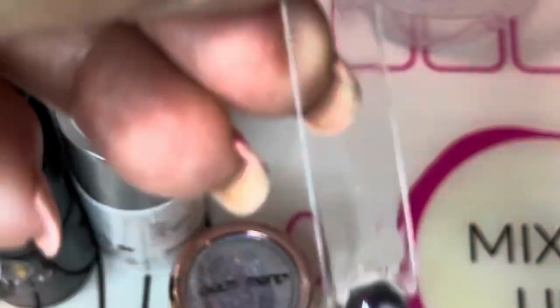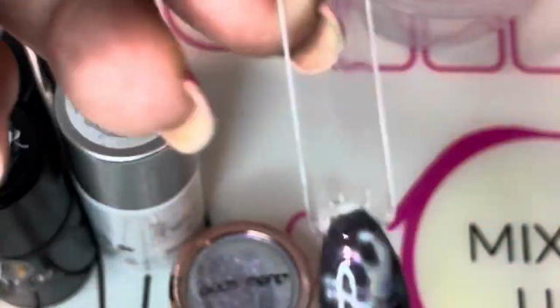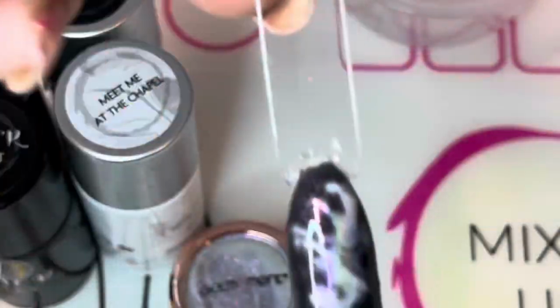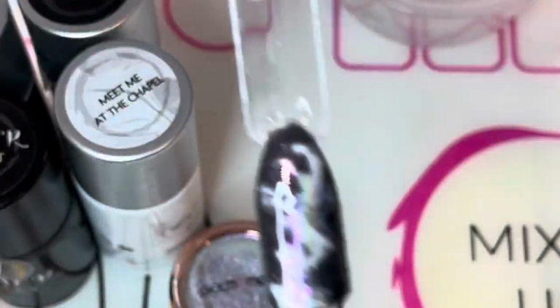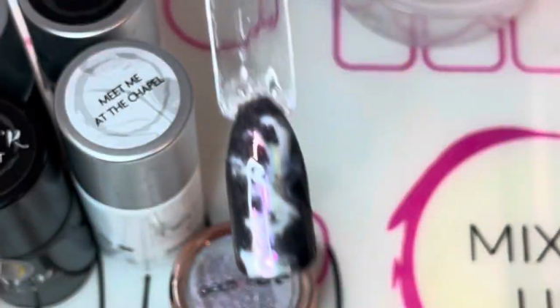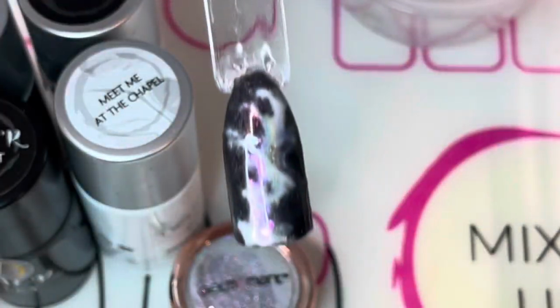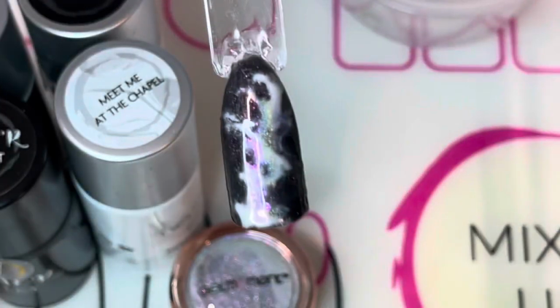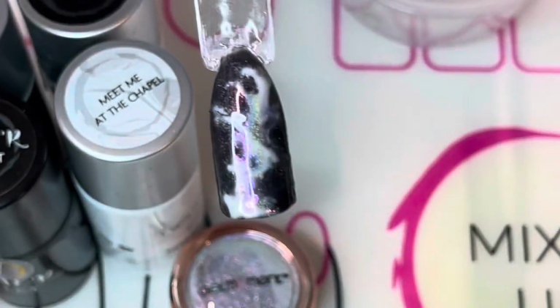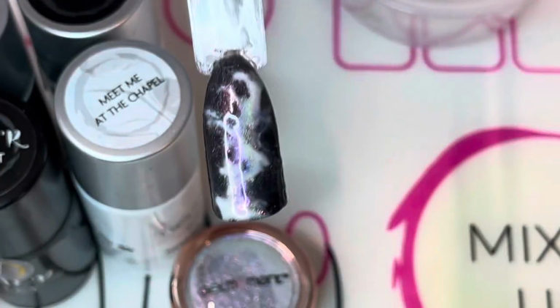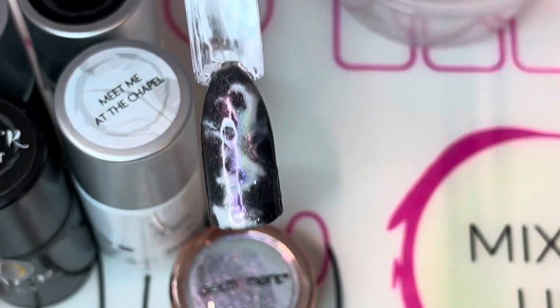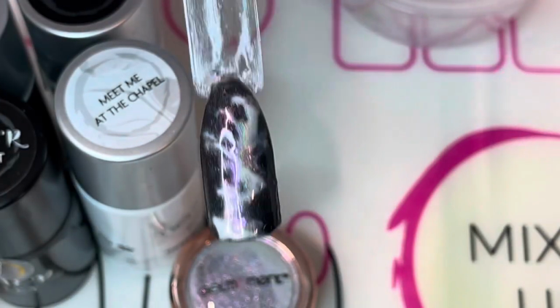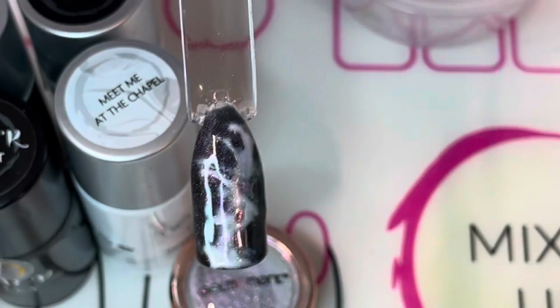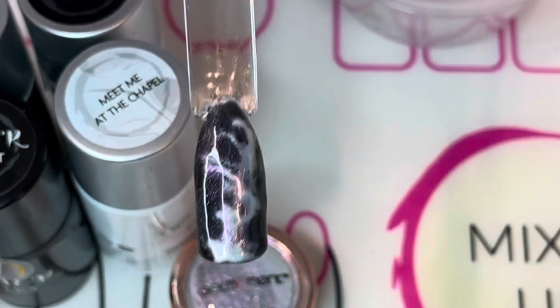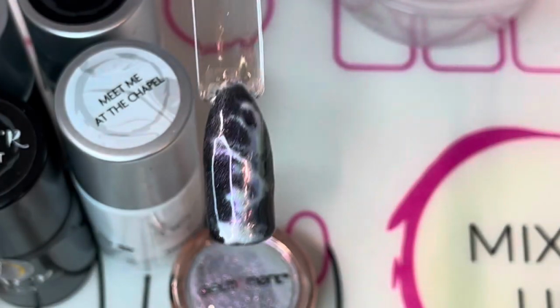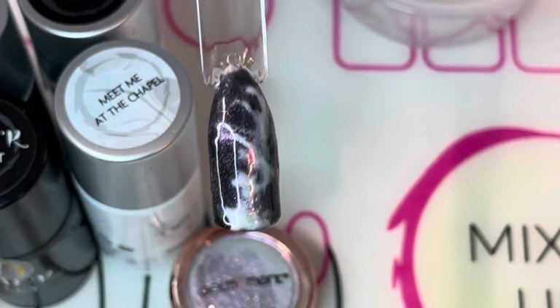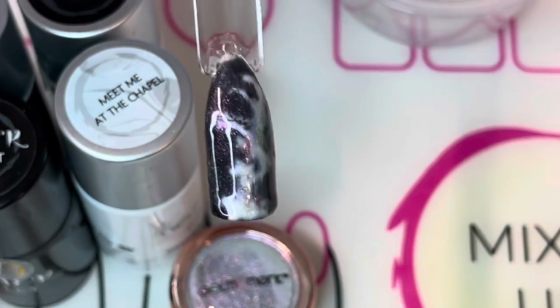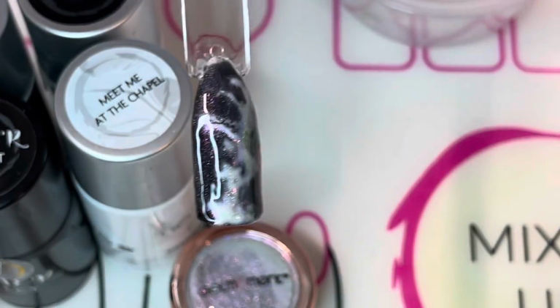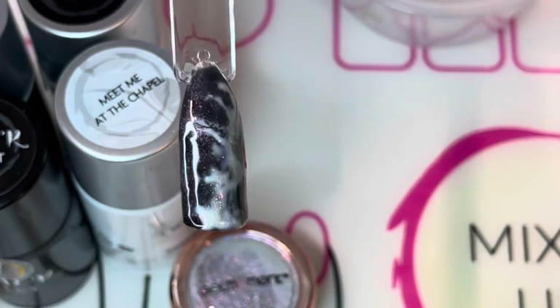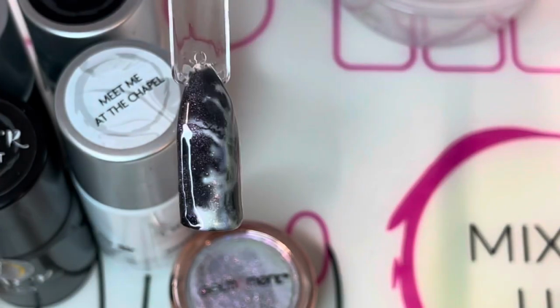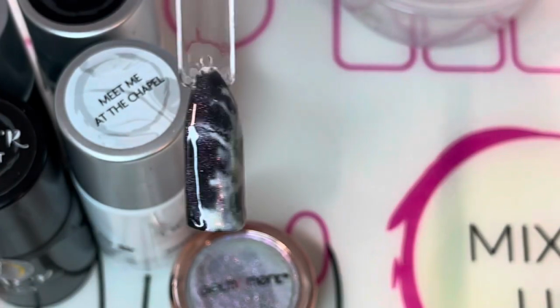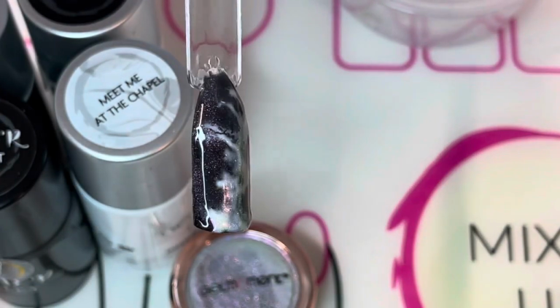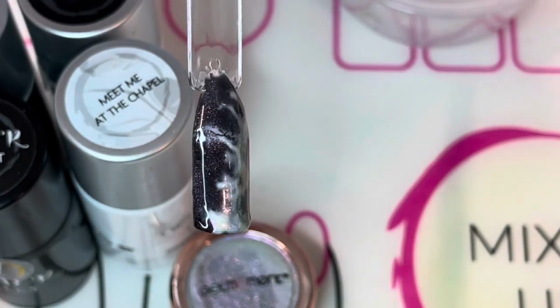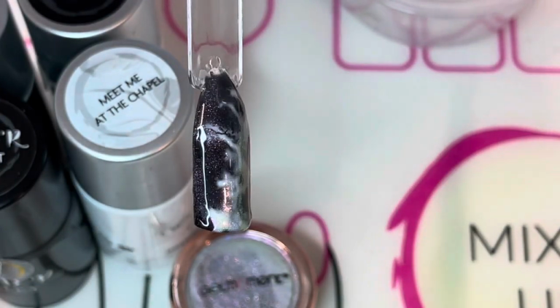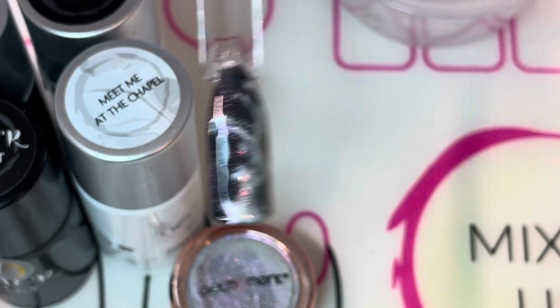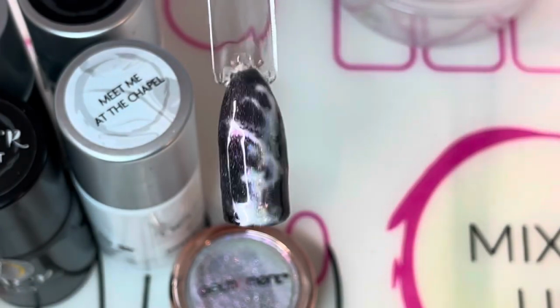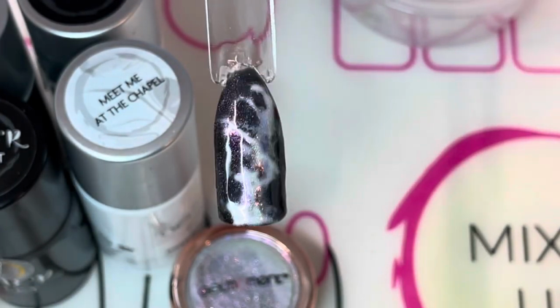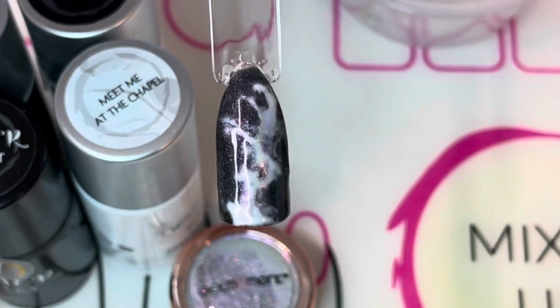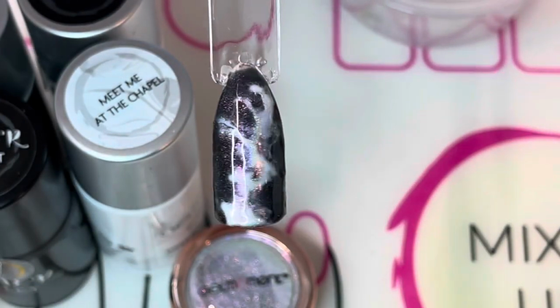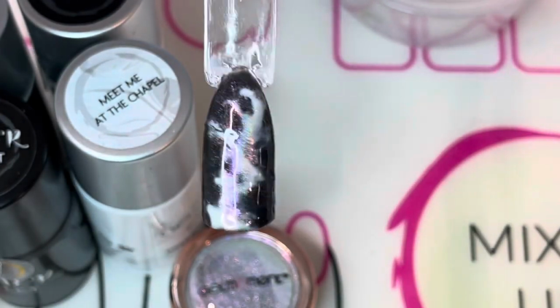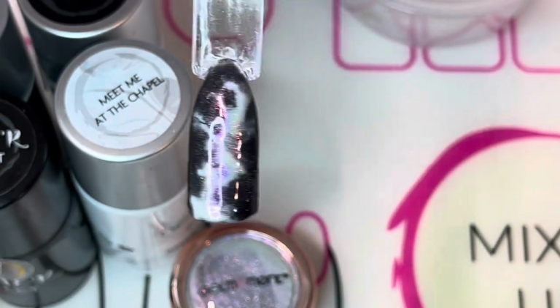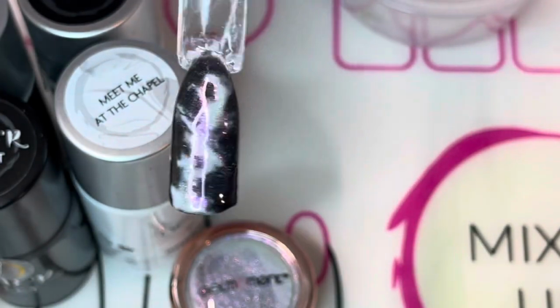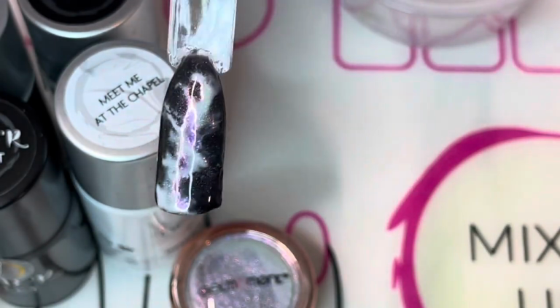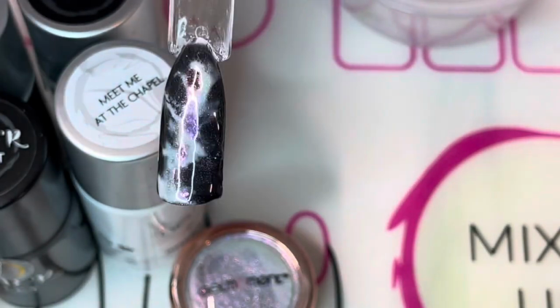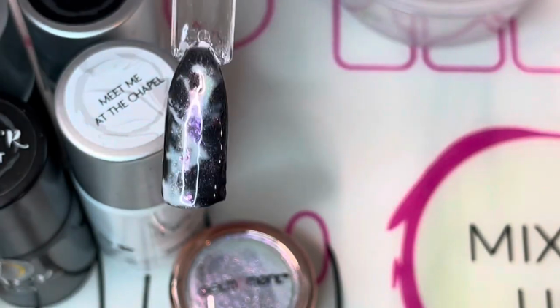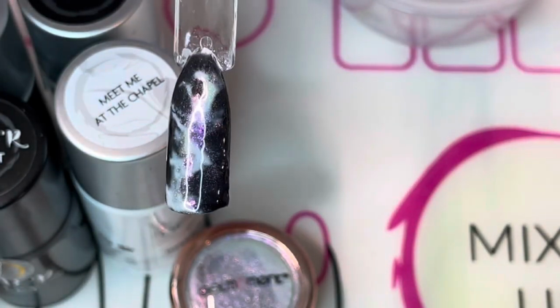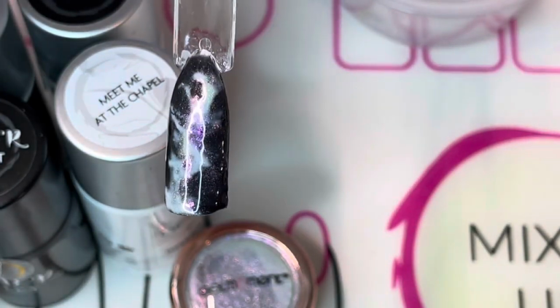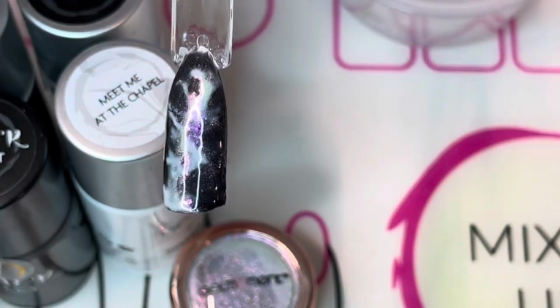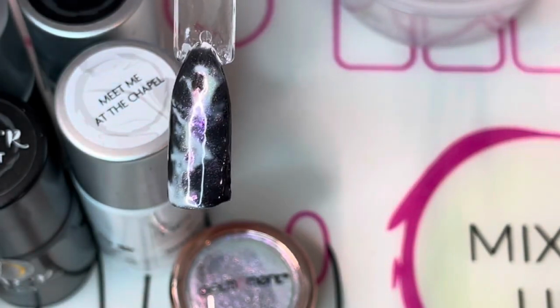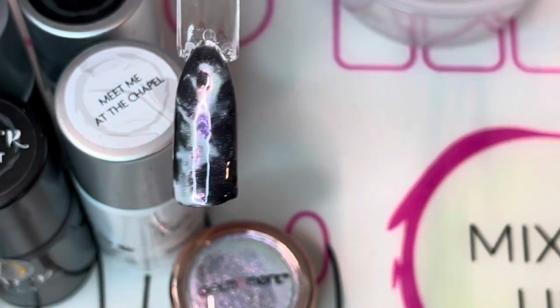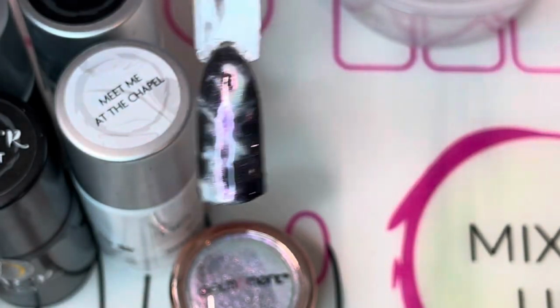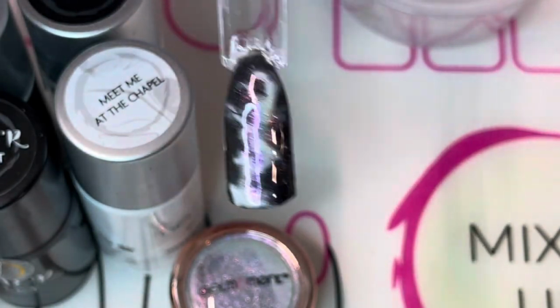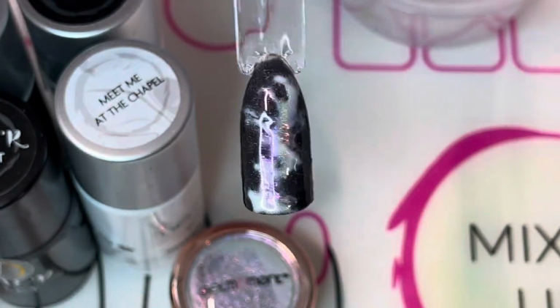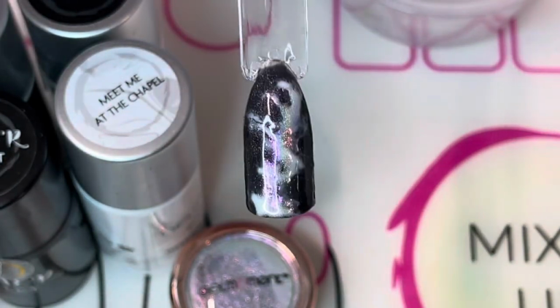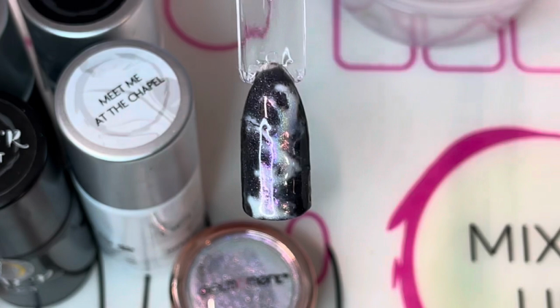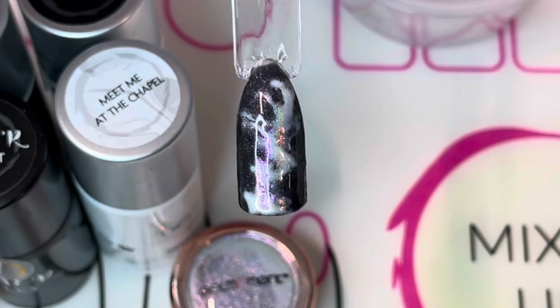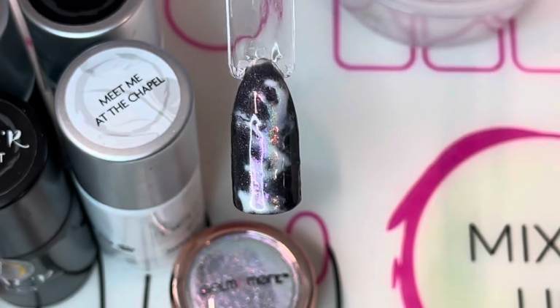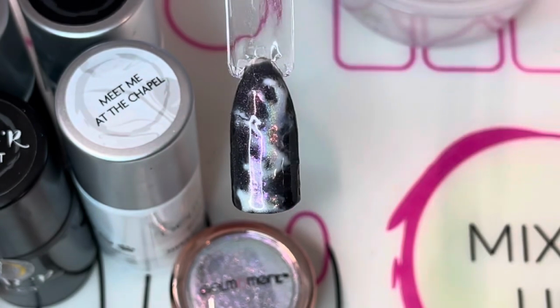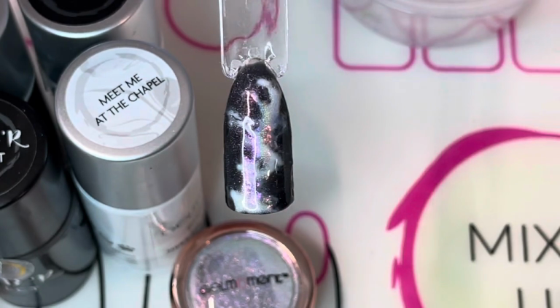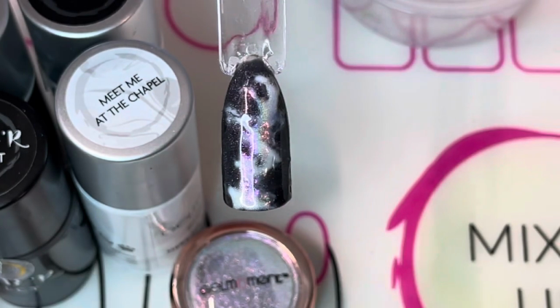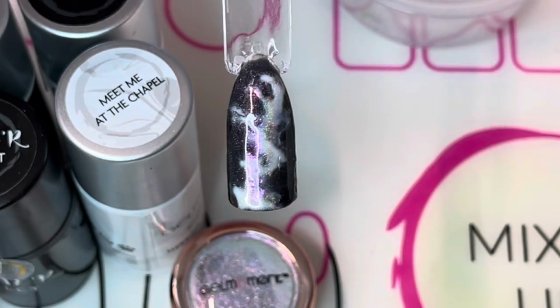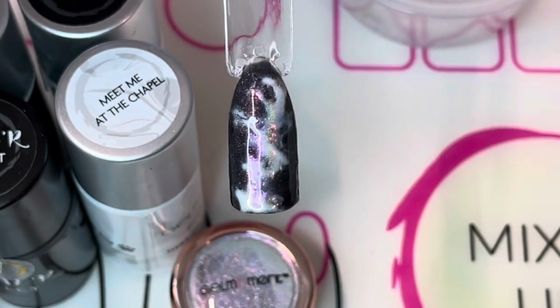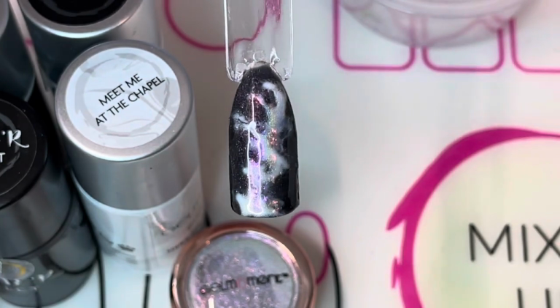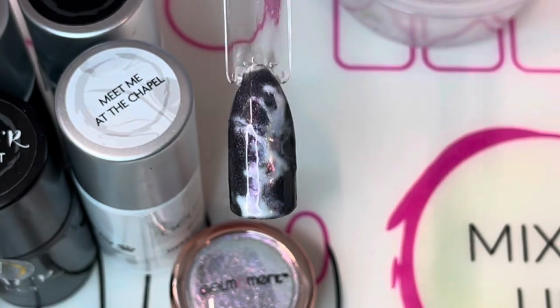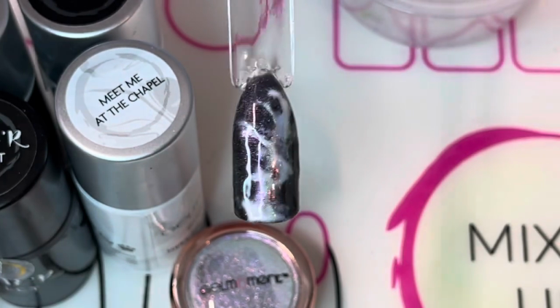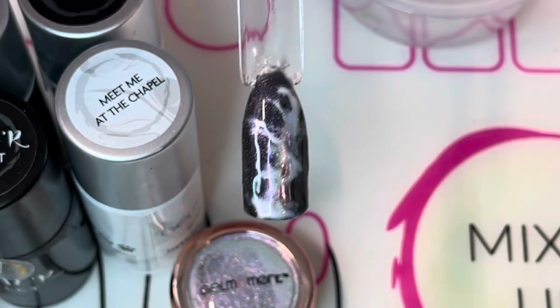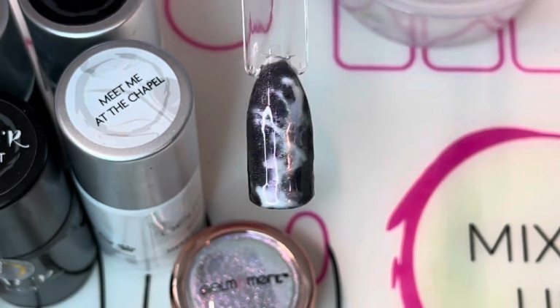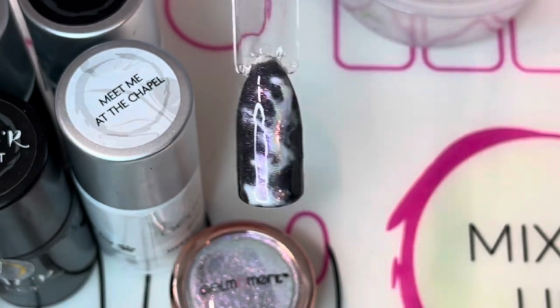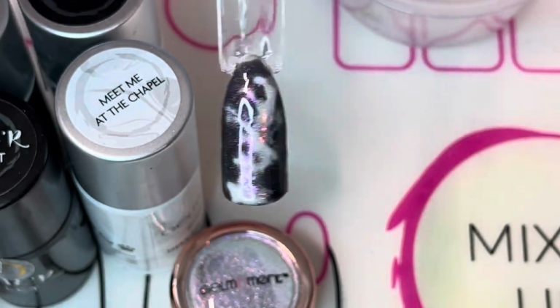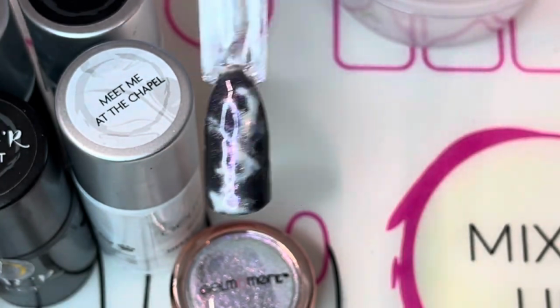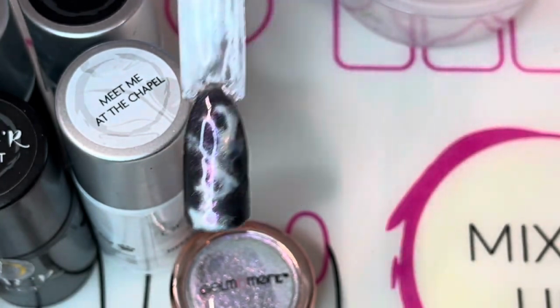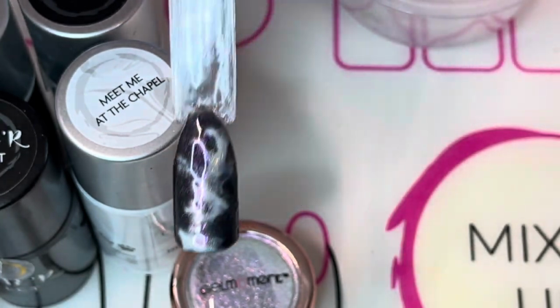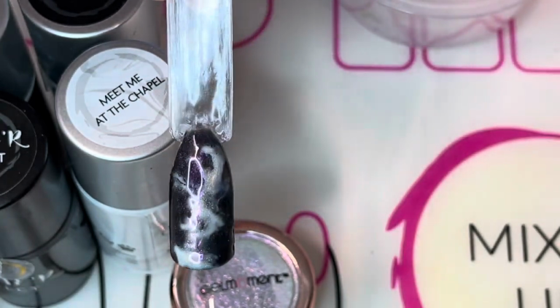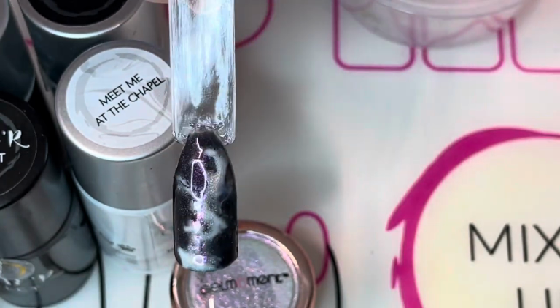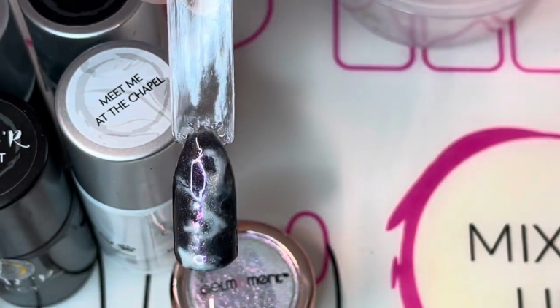Thanks for watching. This is the Iridescent Smoke Nail Art with Jamie Lee, Independent Distributor with Gel Moment Nail Polish. Have a great day!